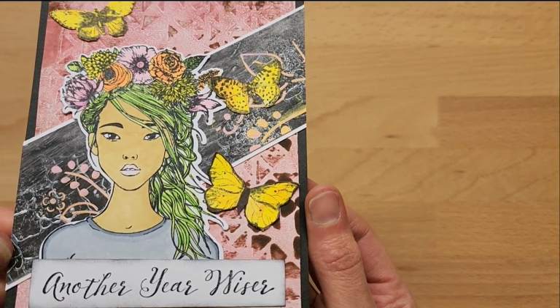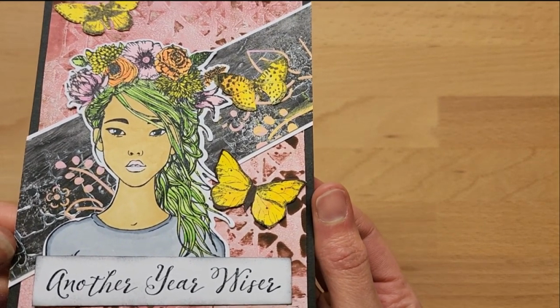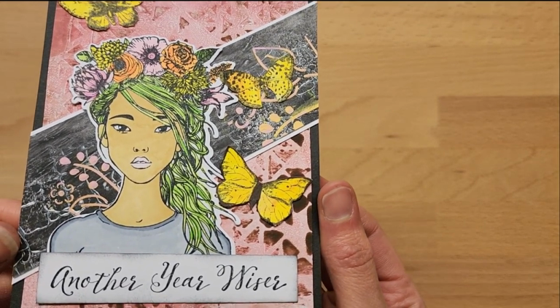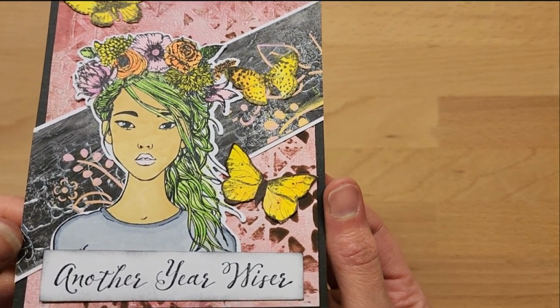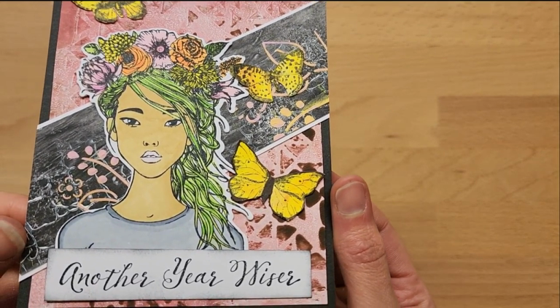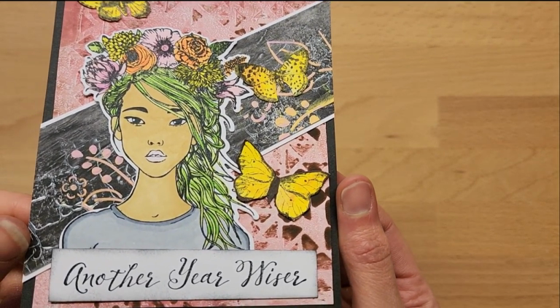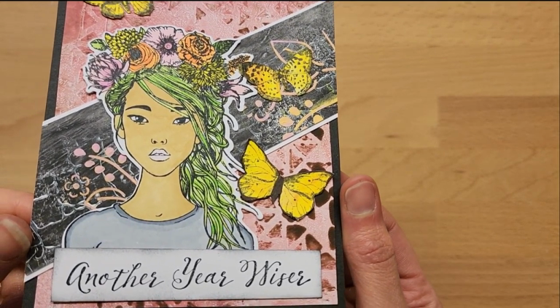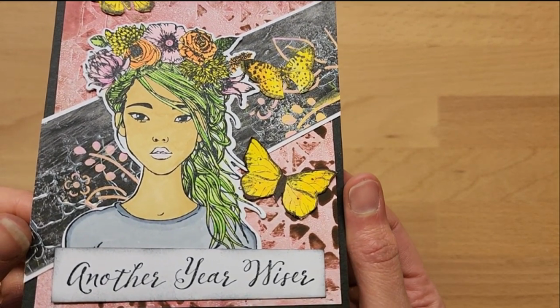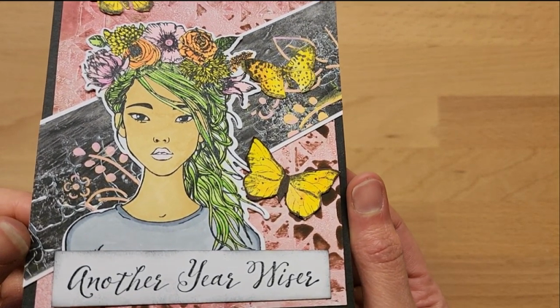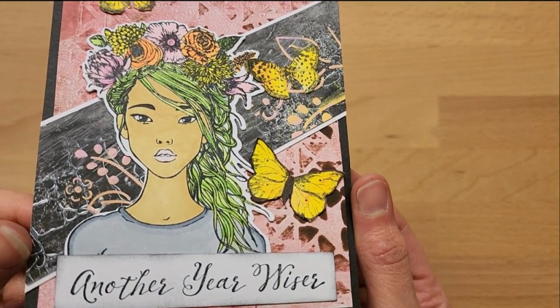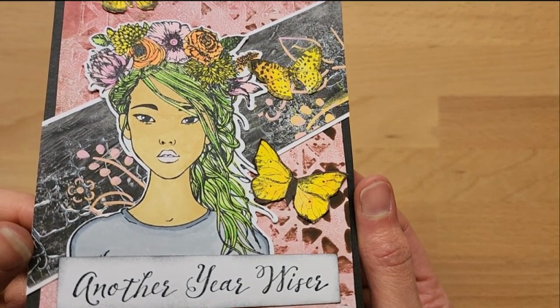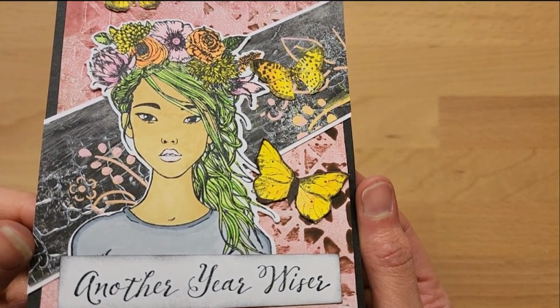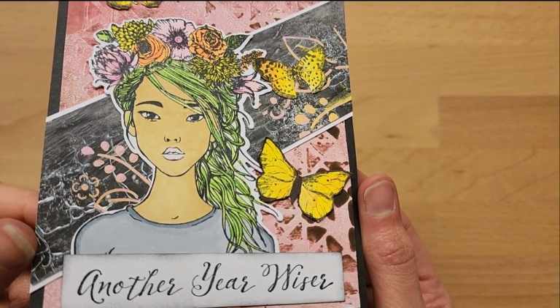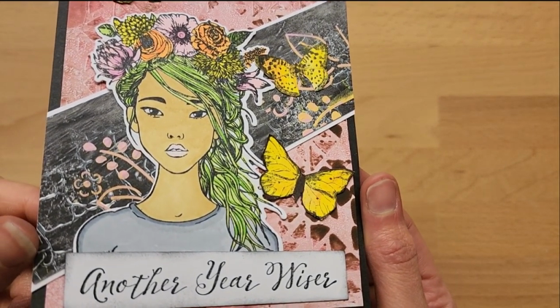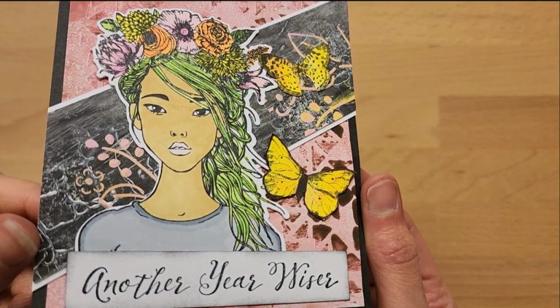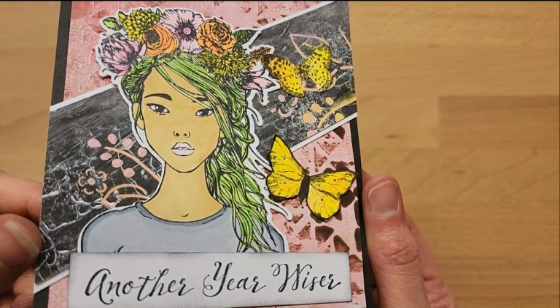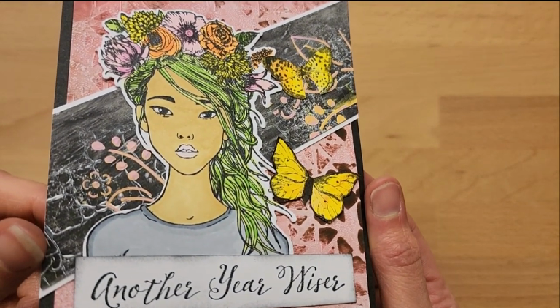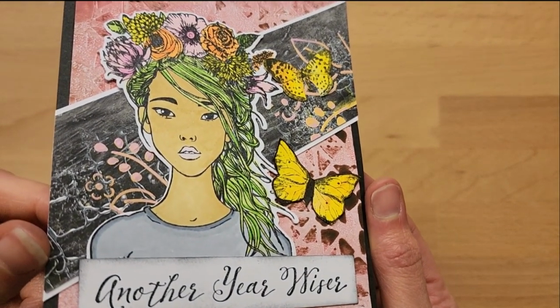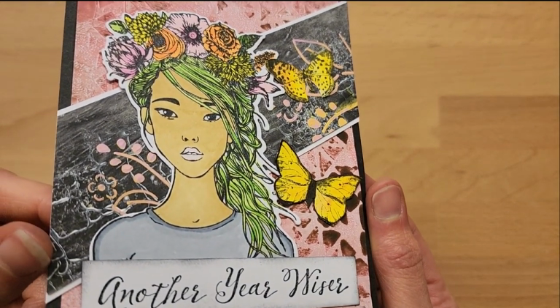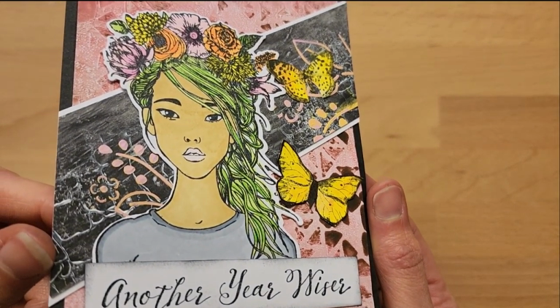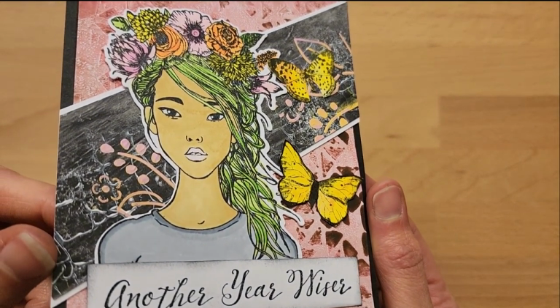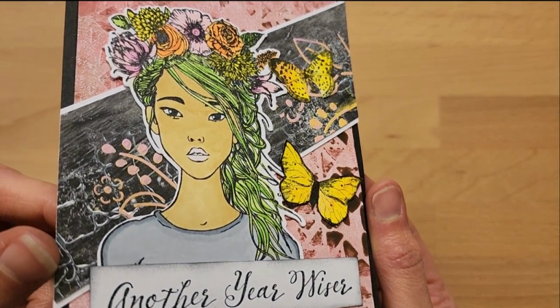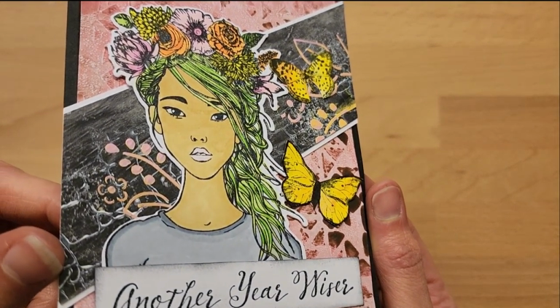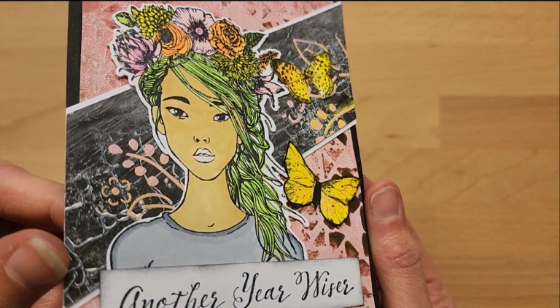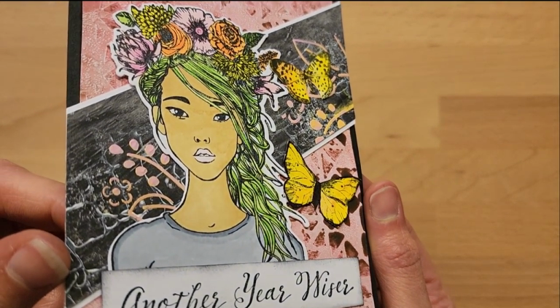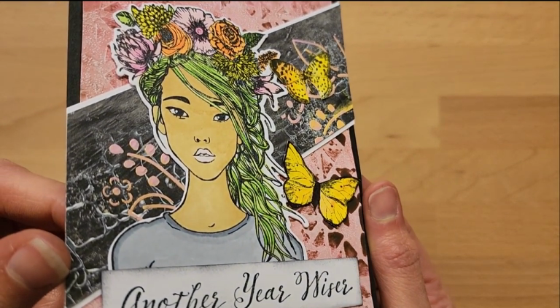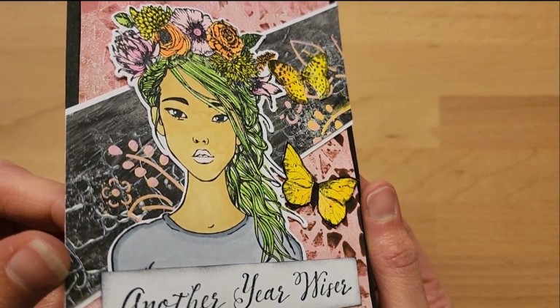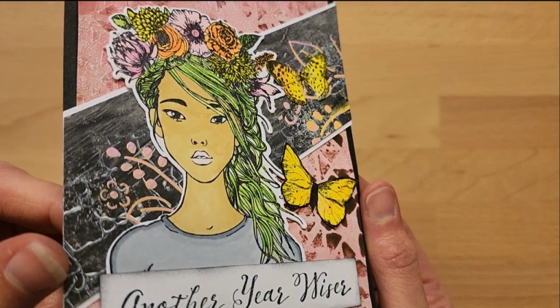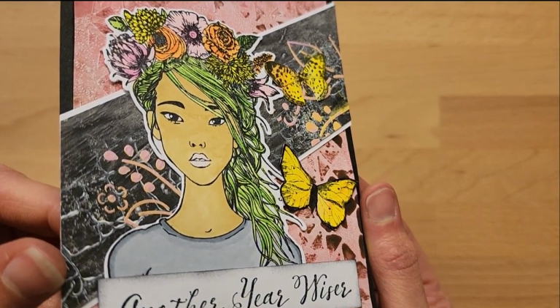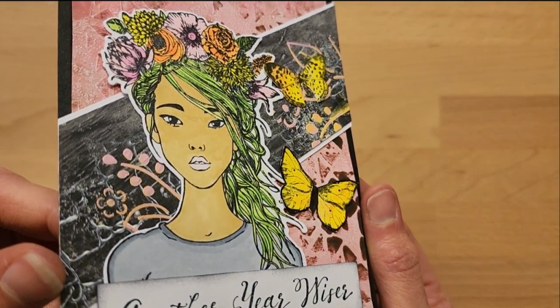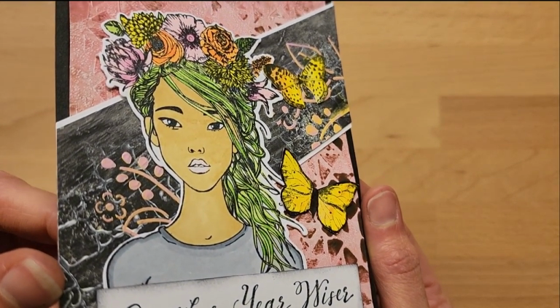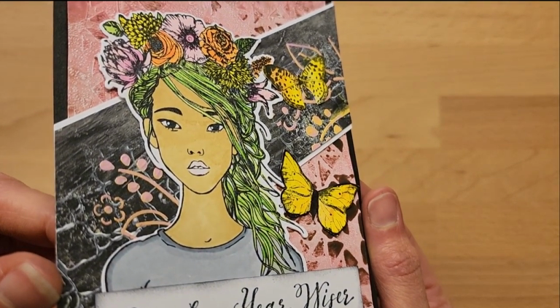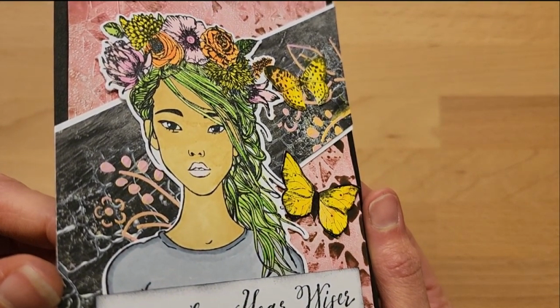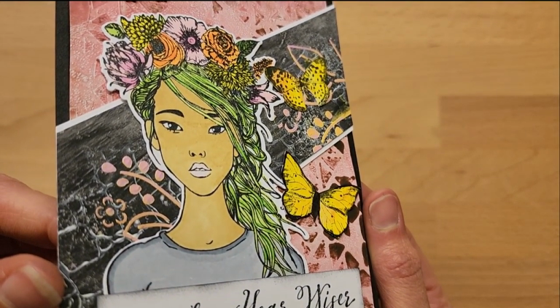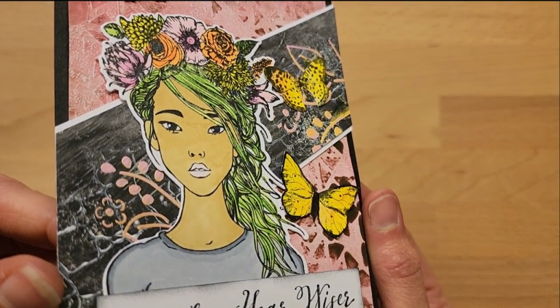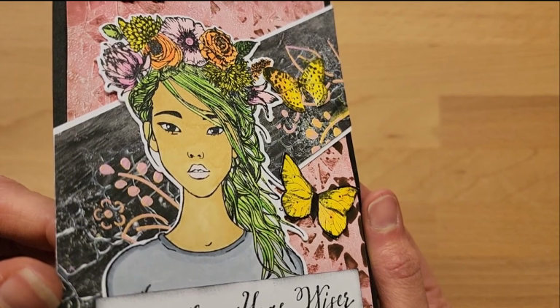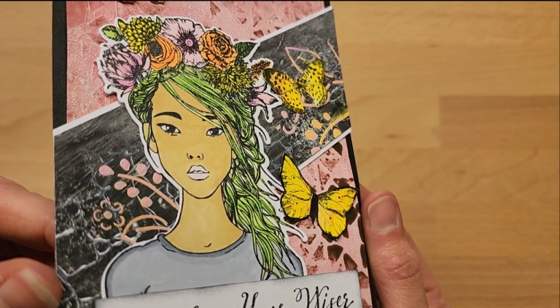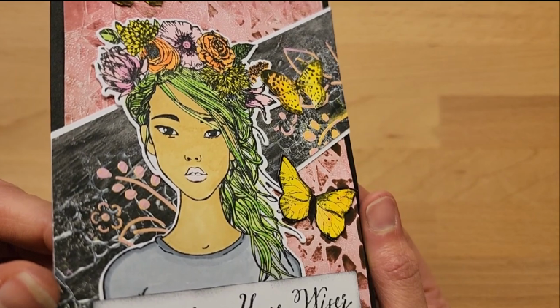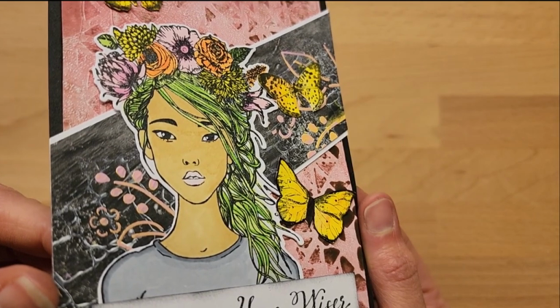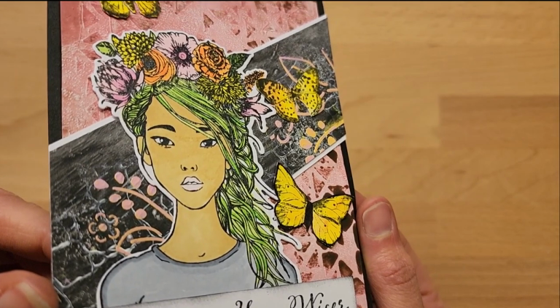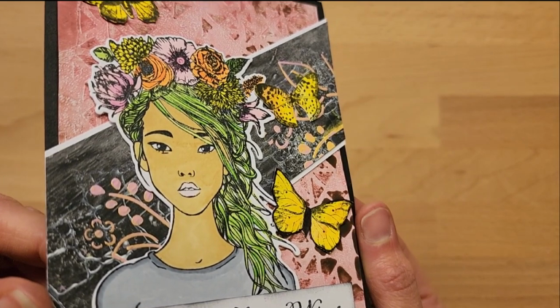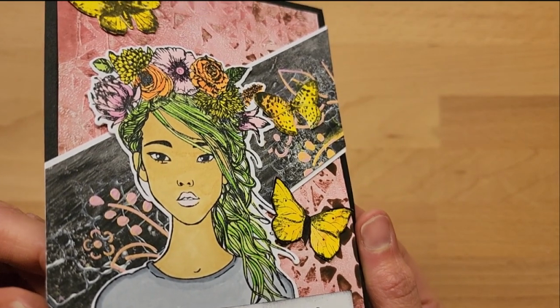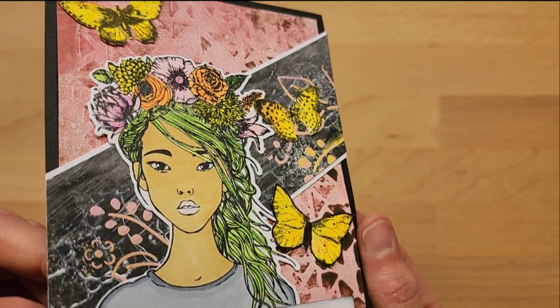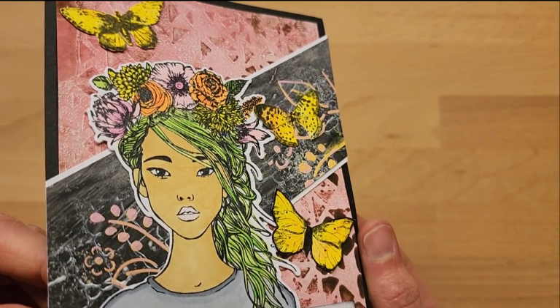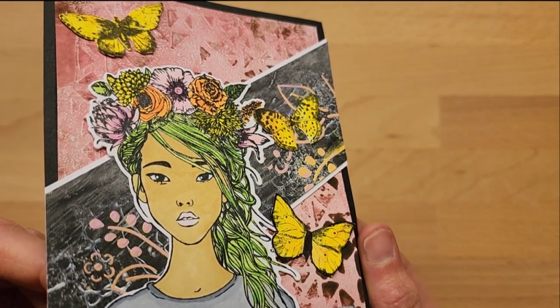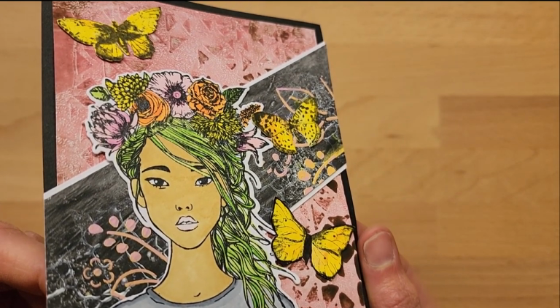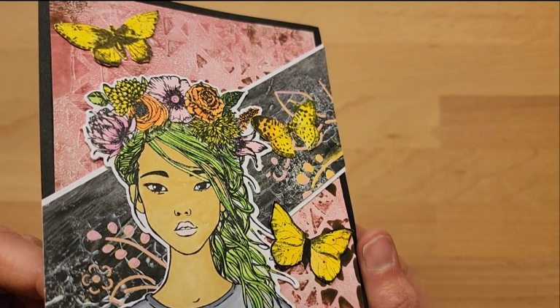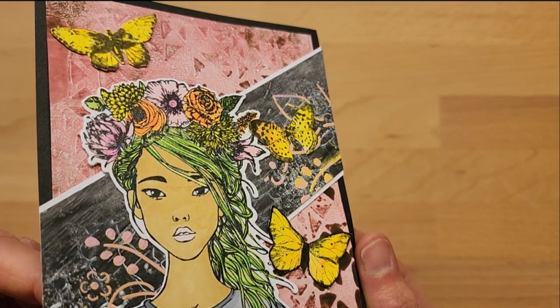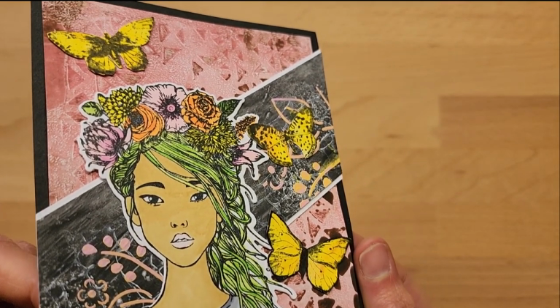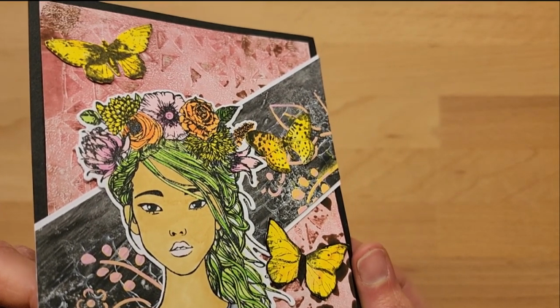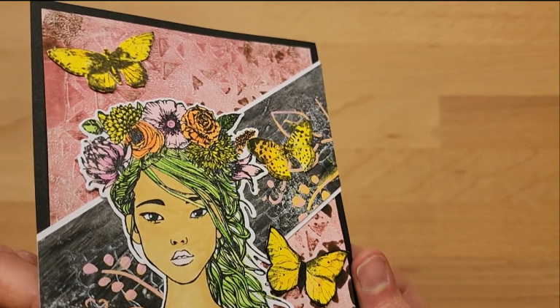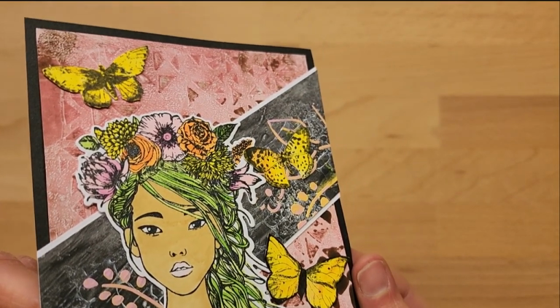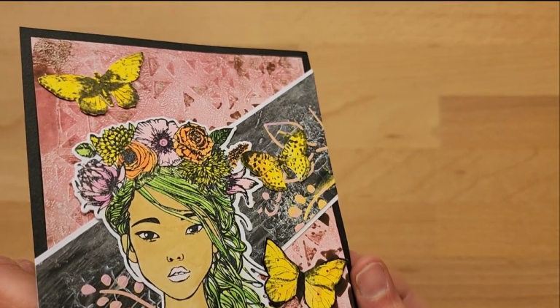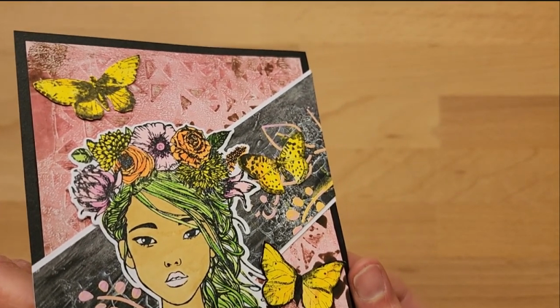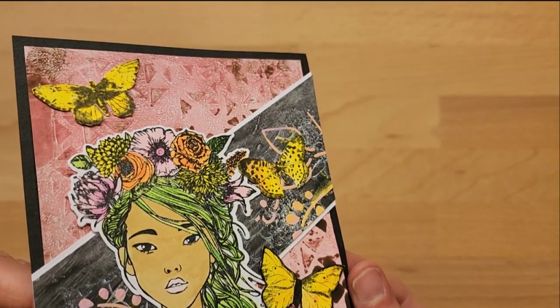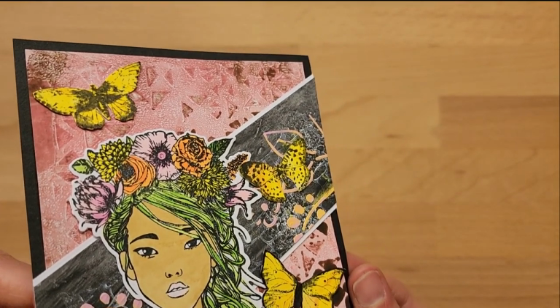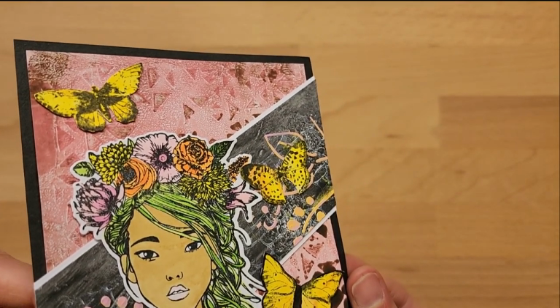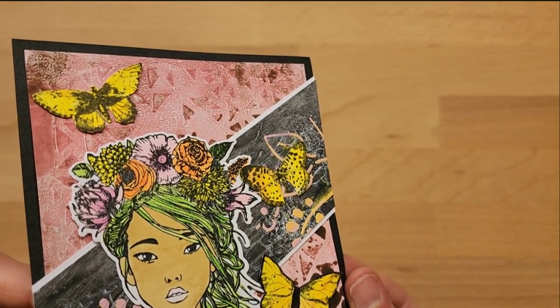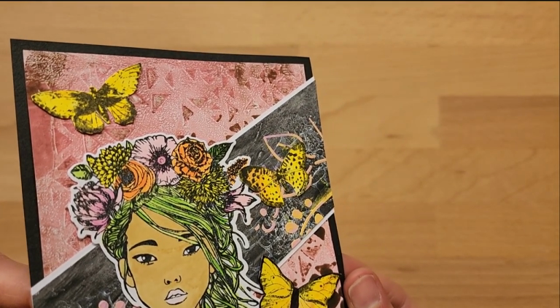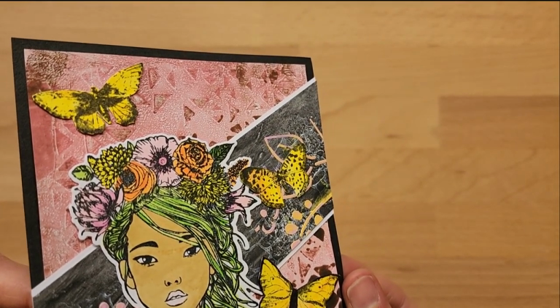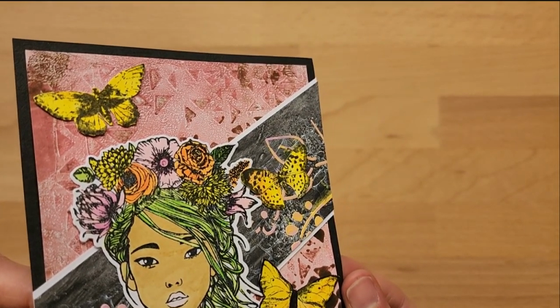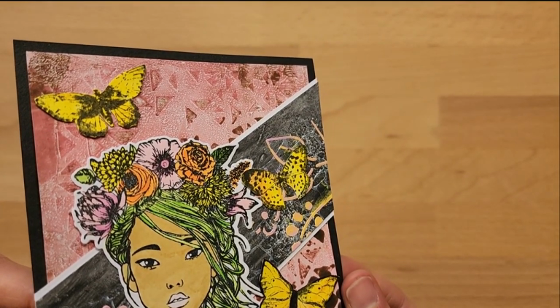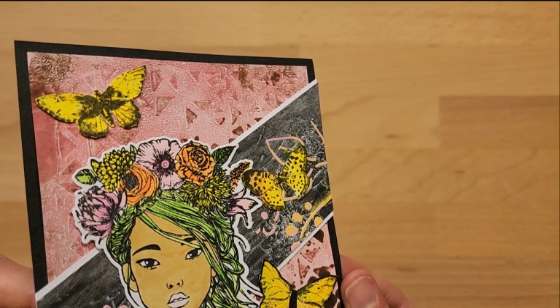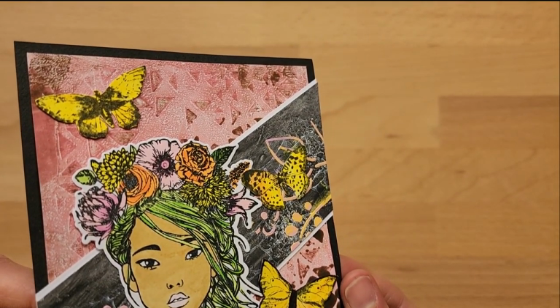At the end, I'd love to hear what your favorite card is out of this set as well.